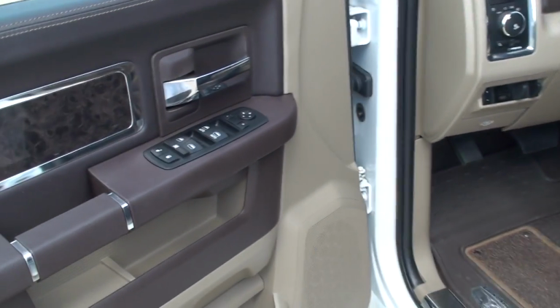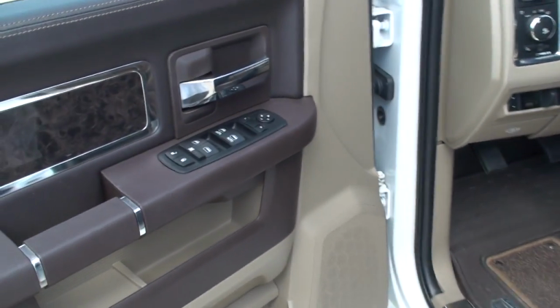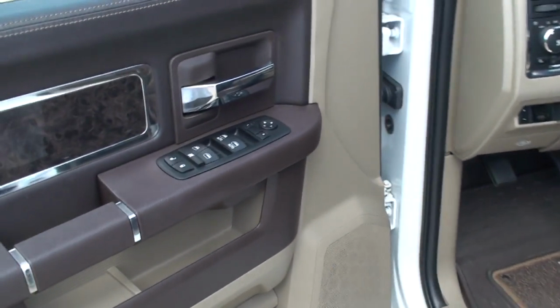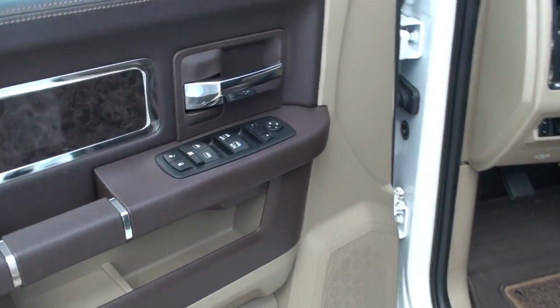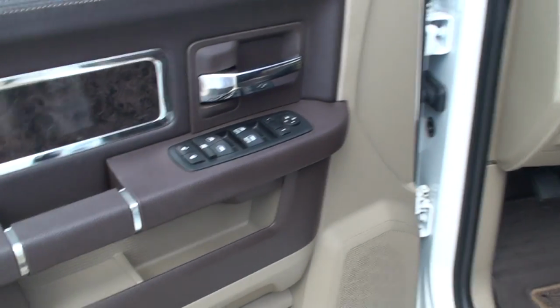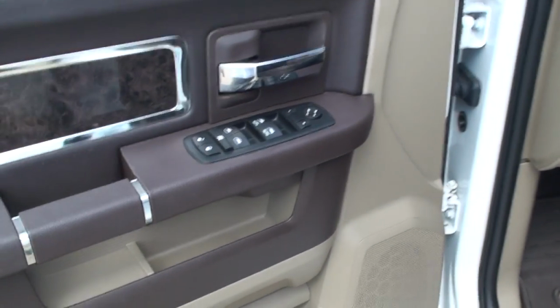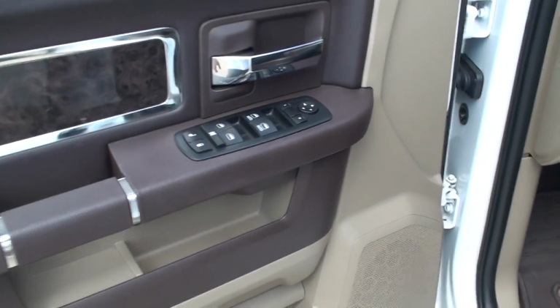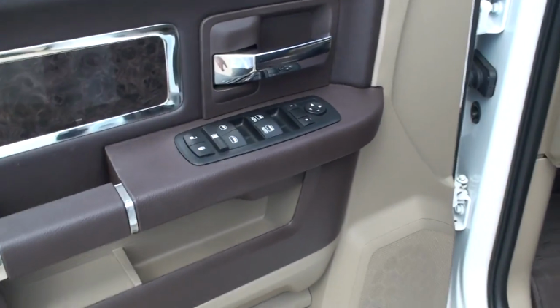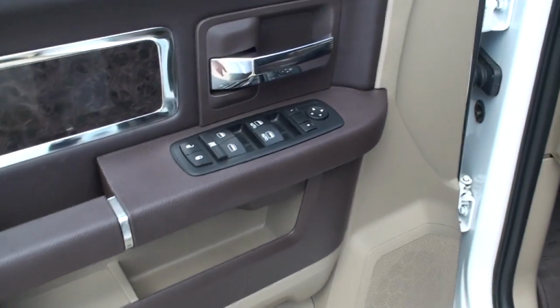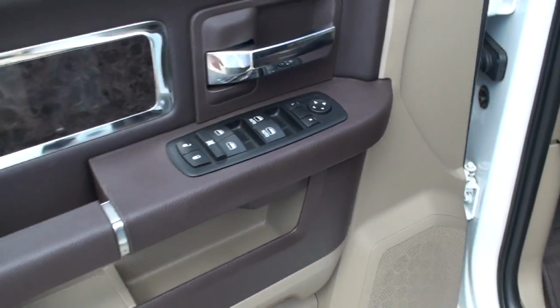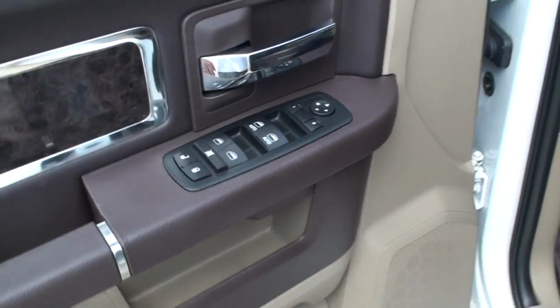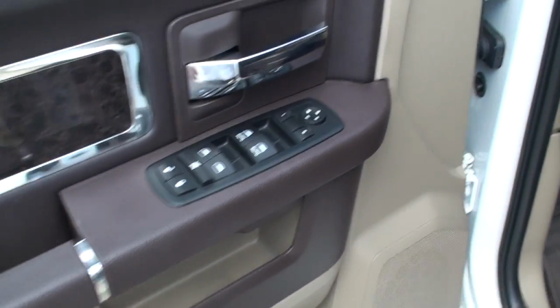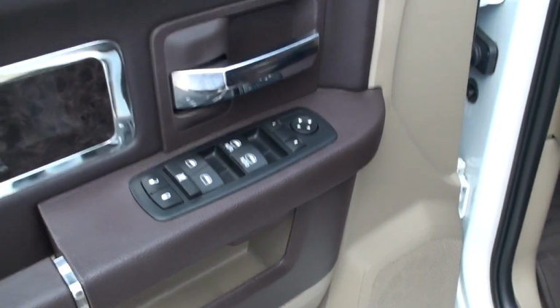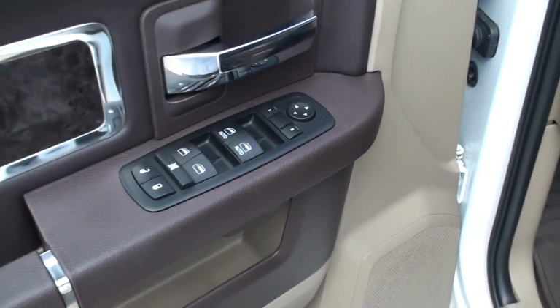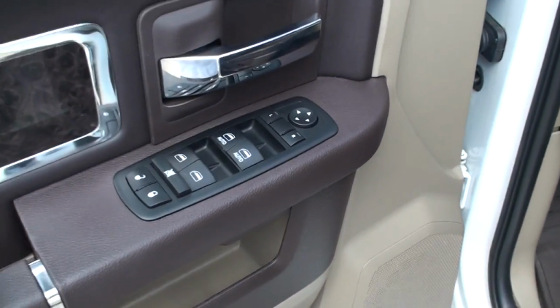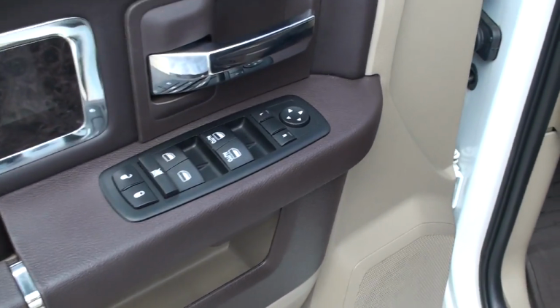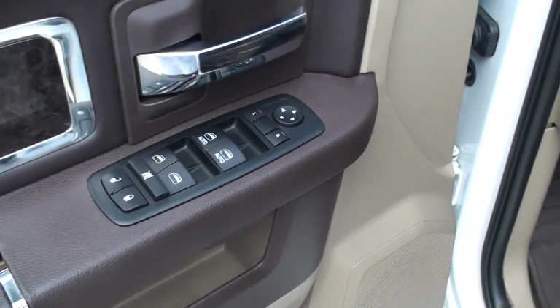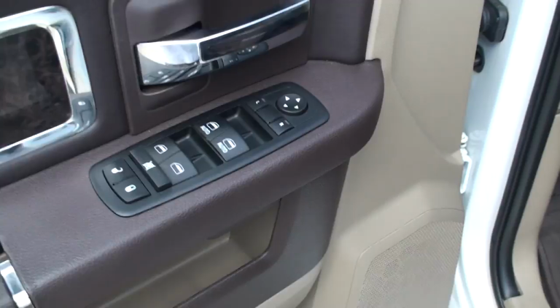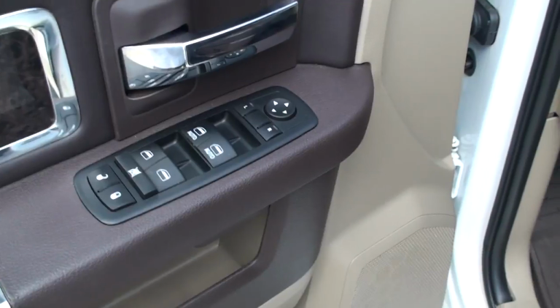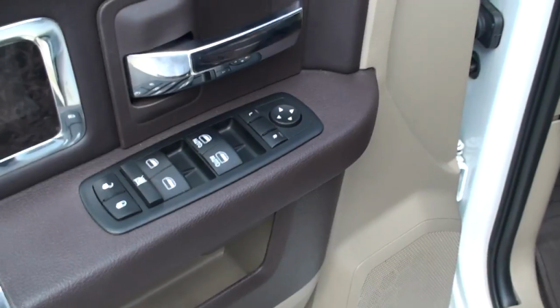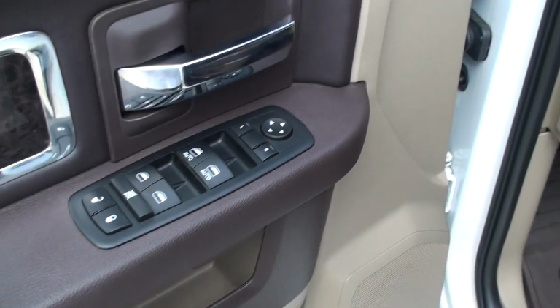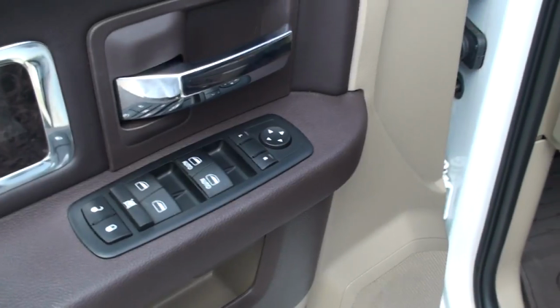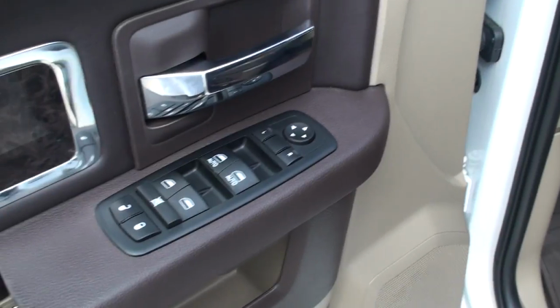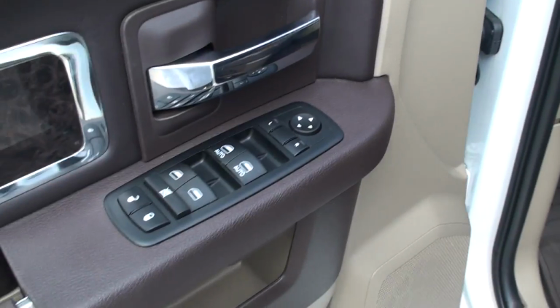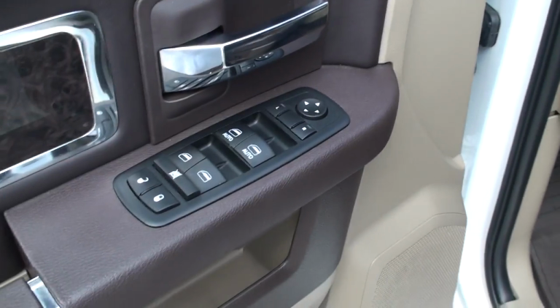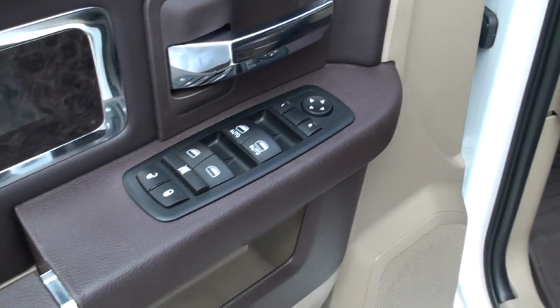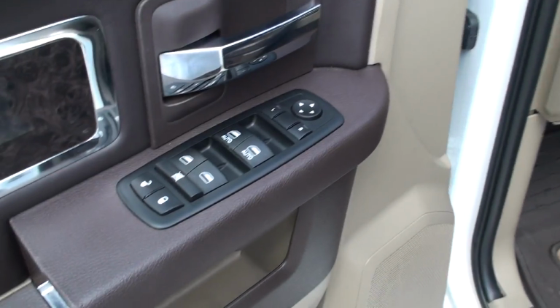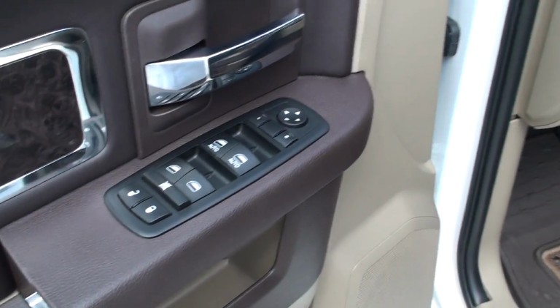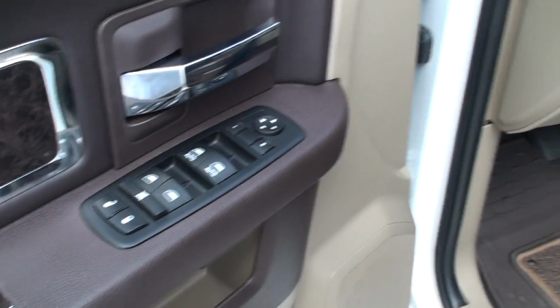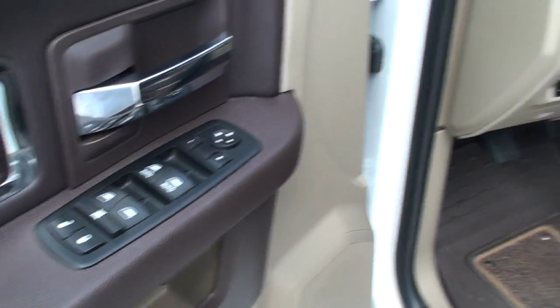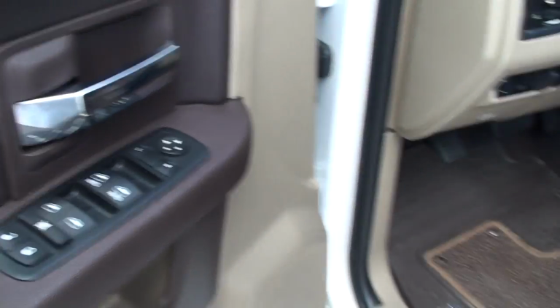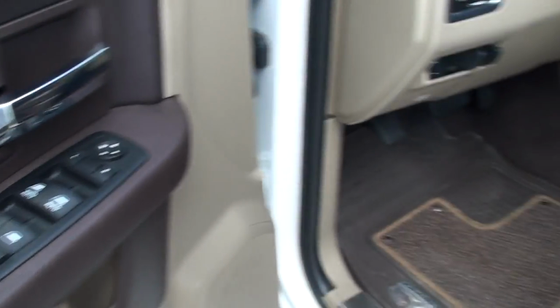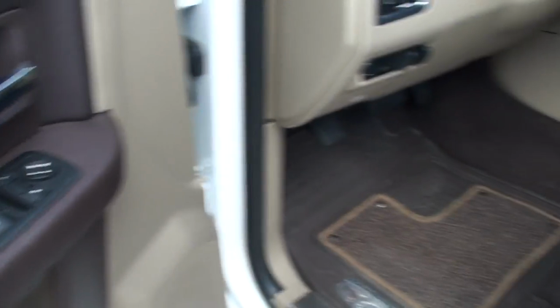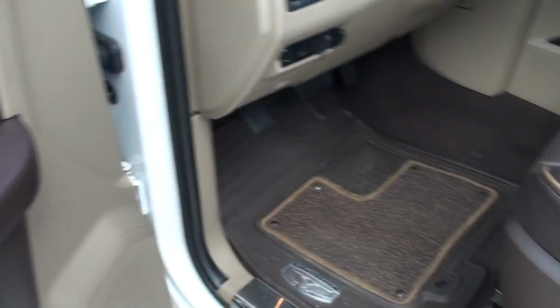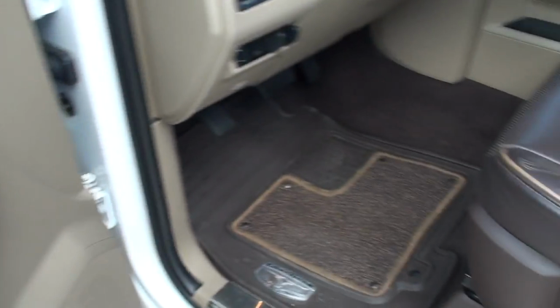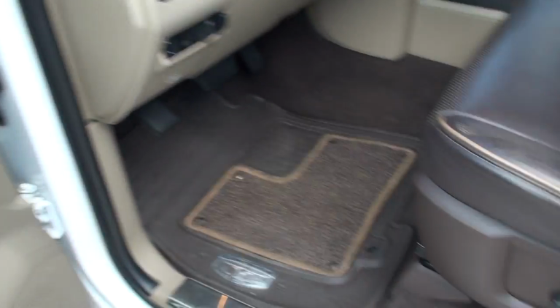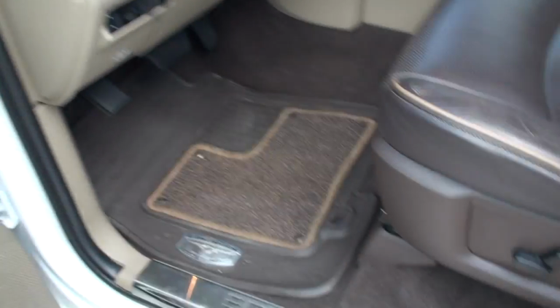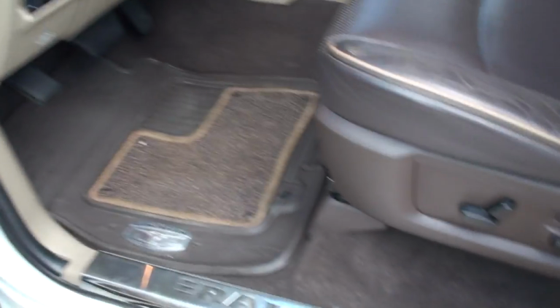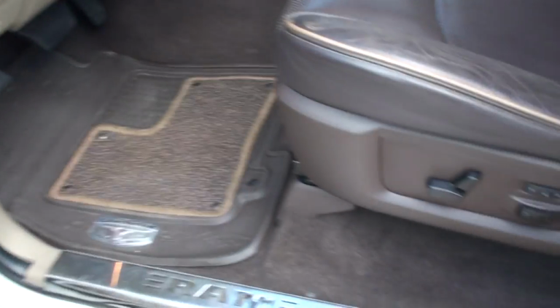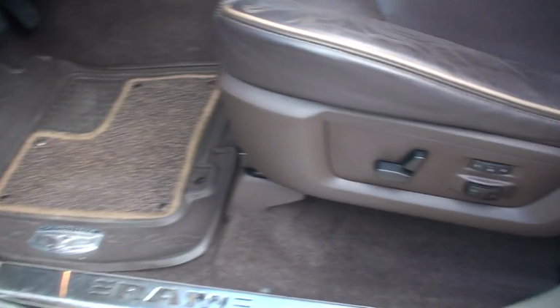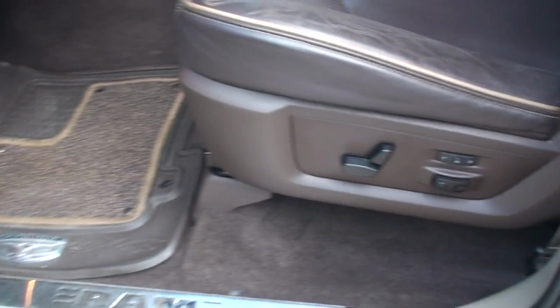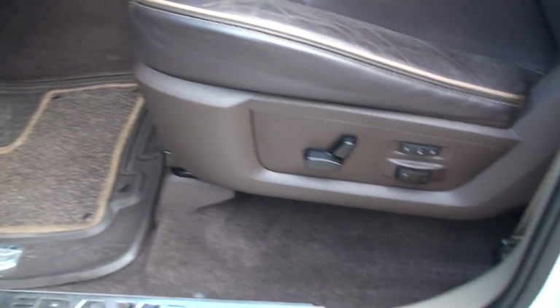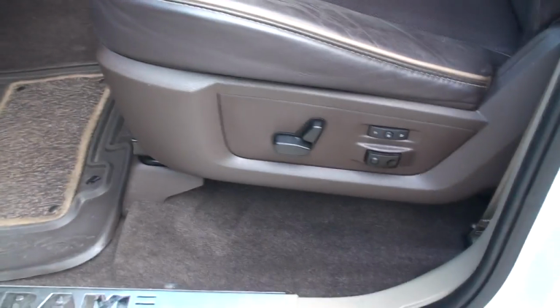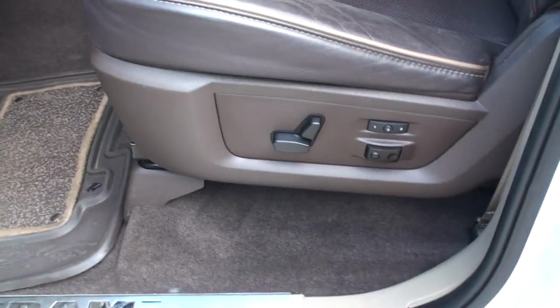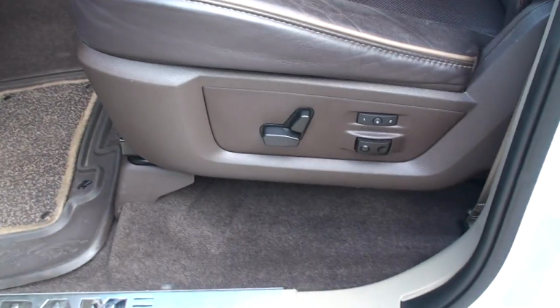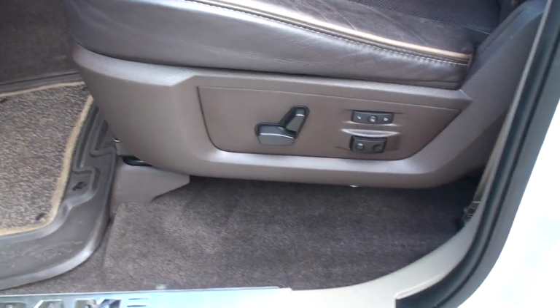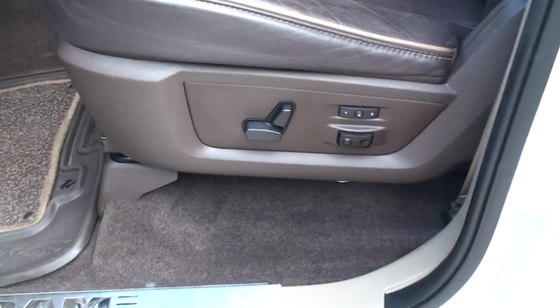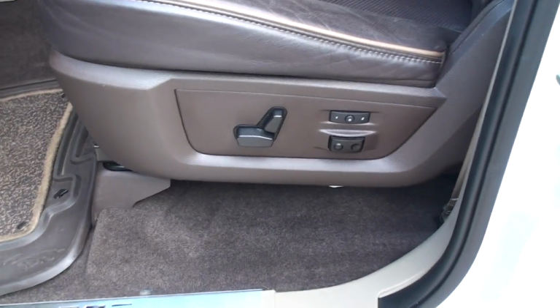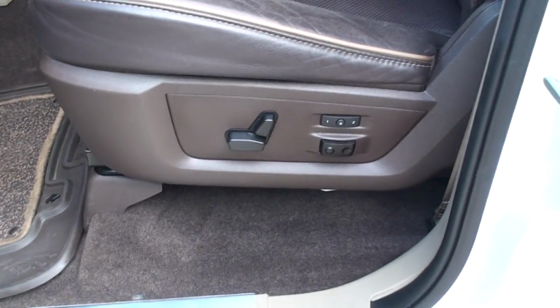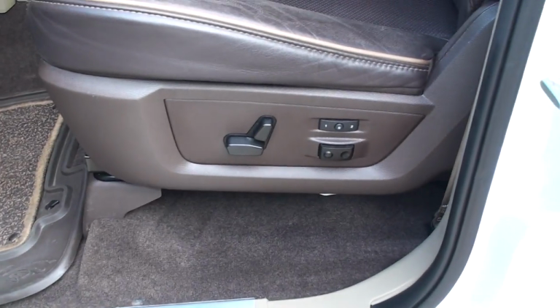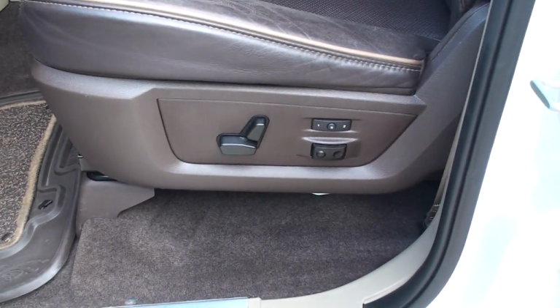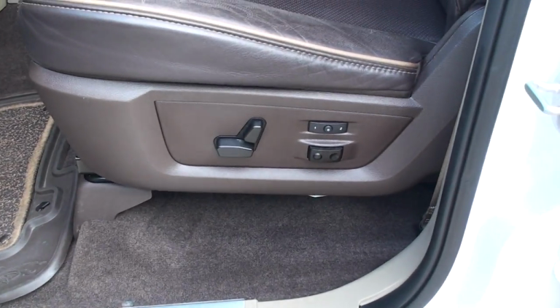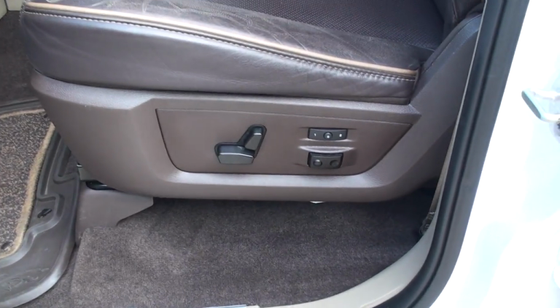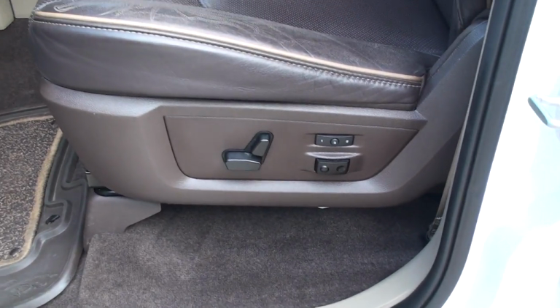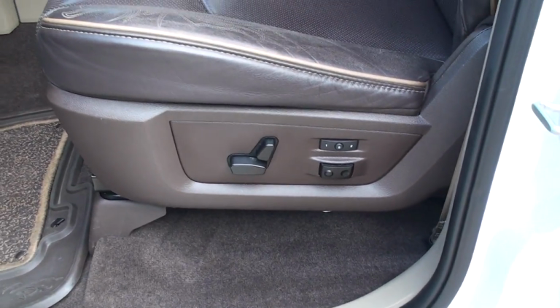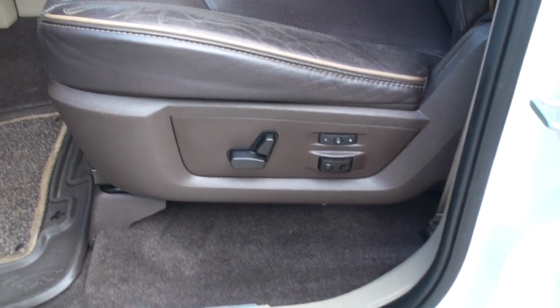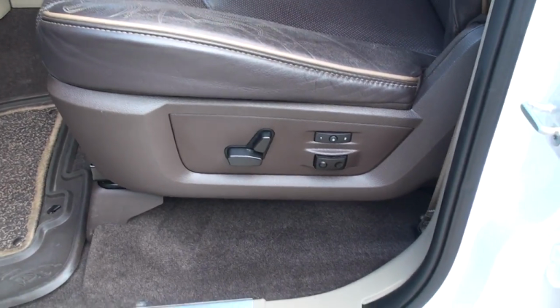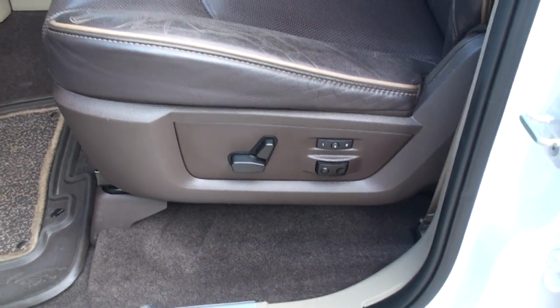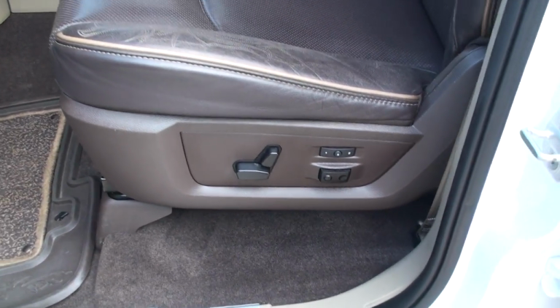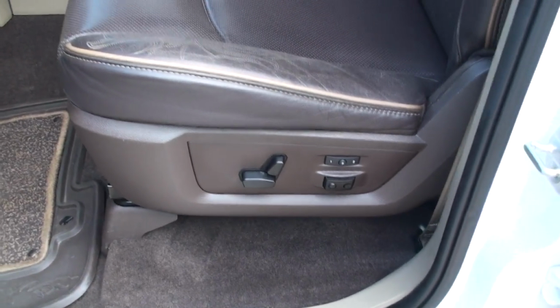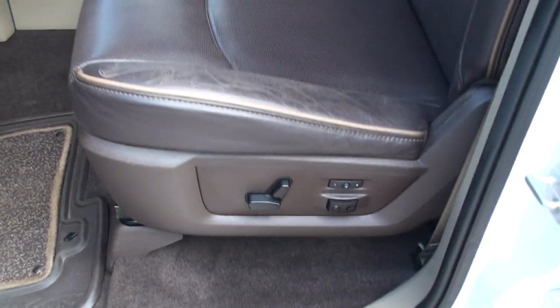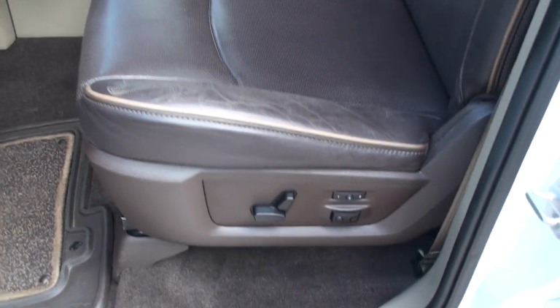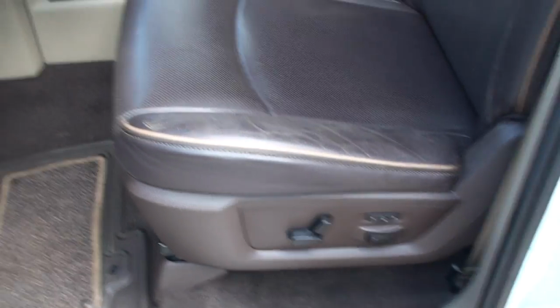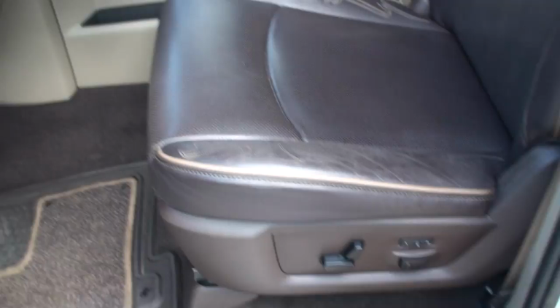Got power windows, power locks, power mirrors. Got power seat, memory seat, lumbar support.